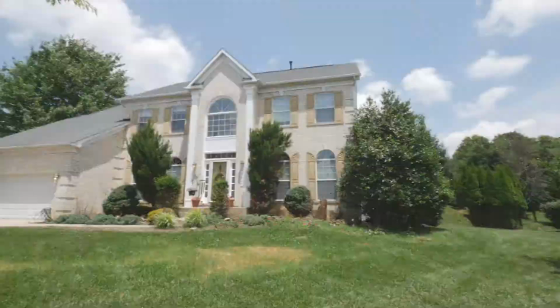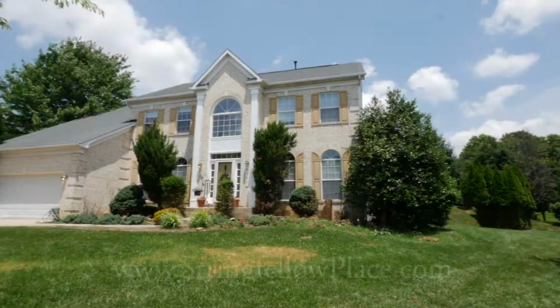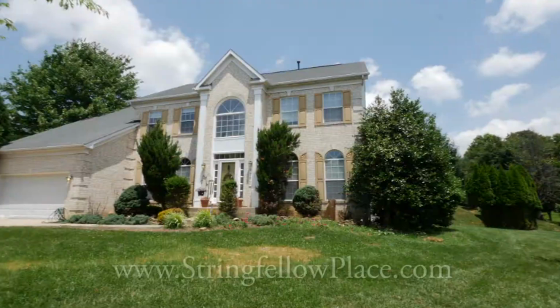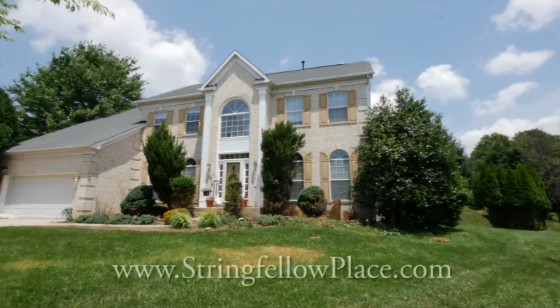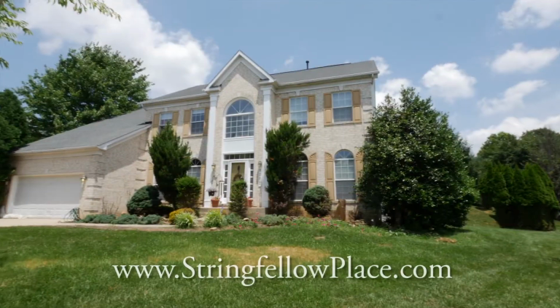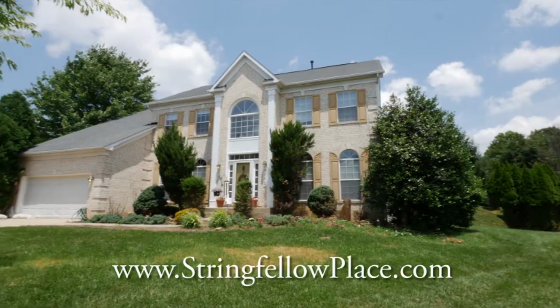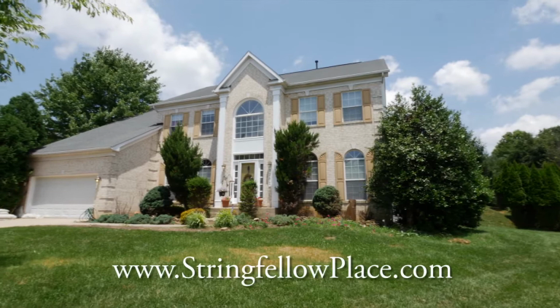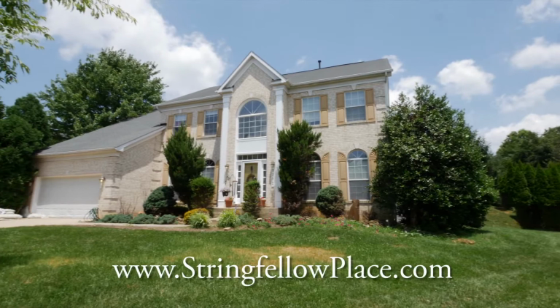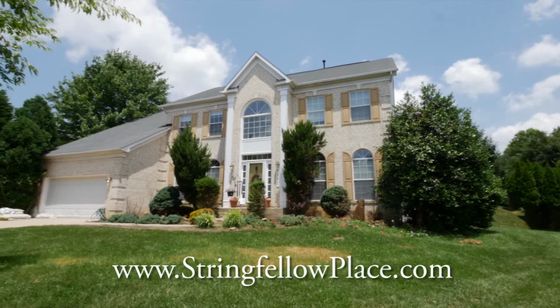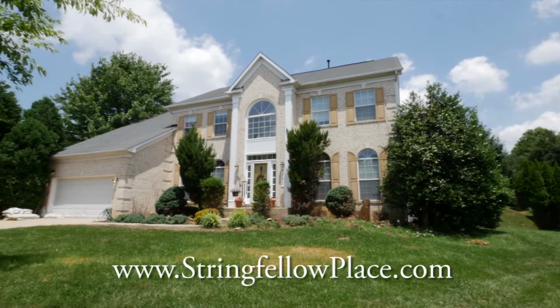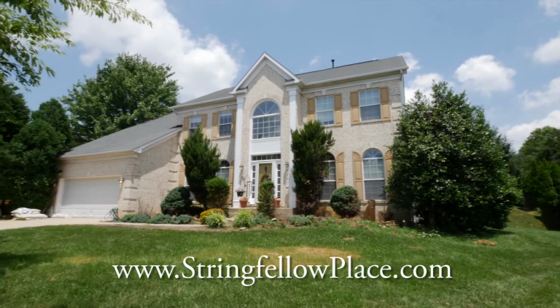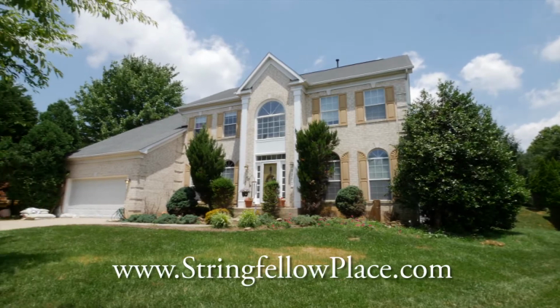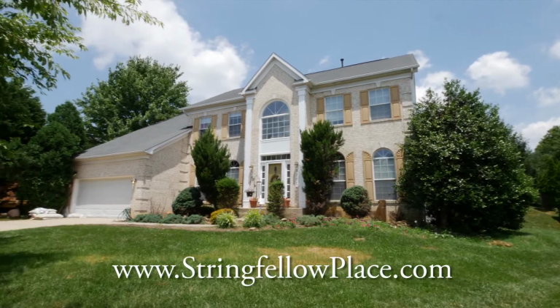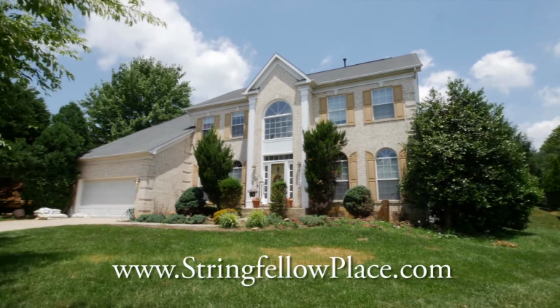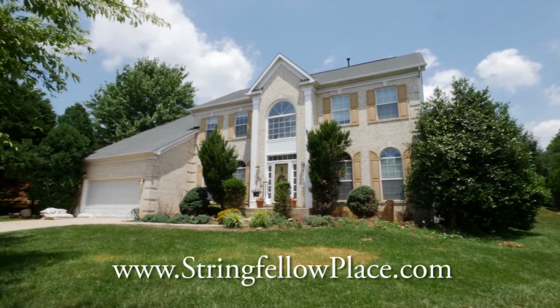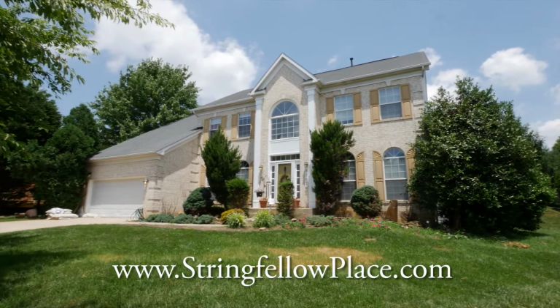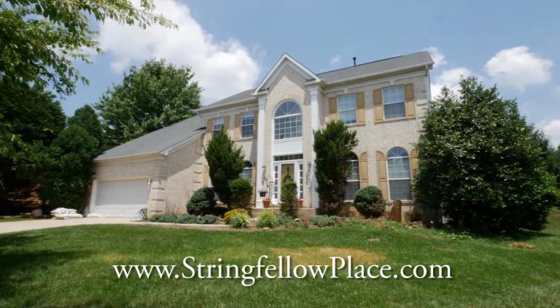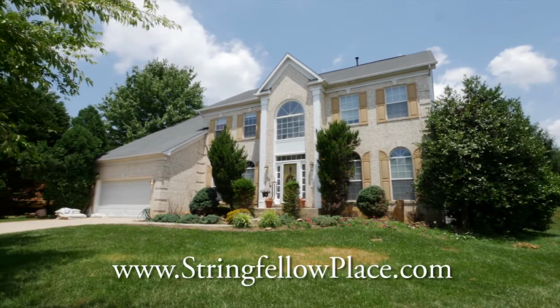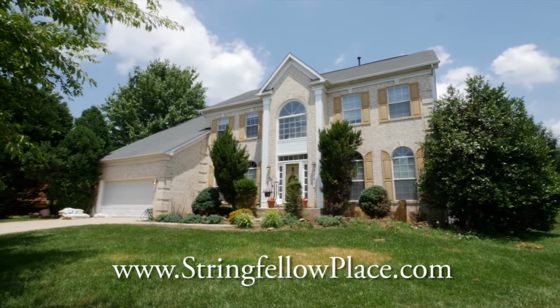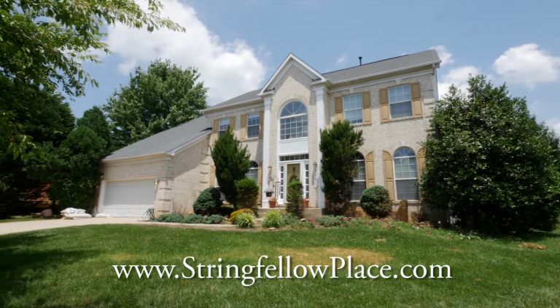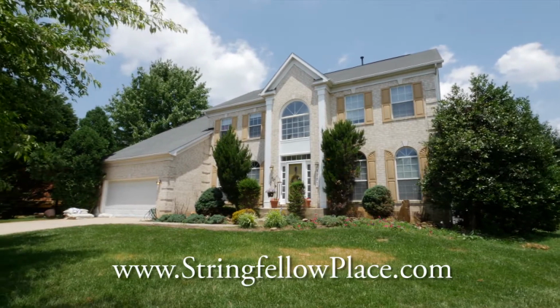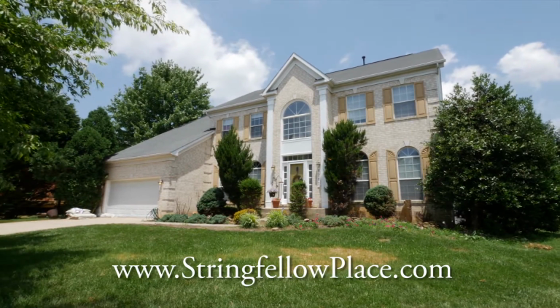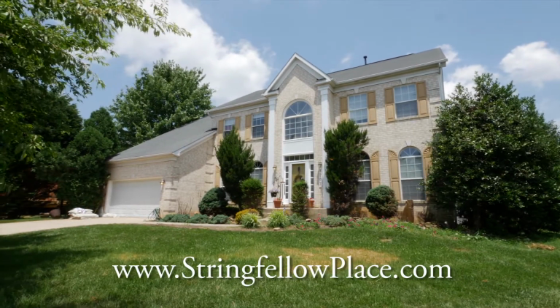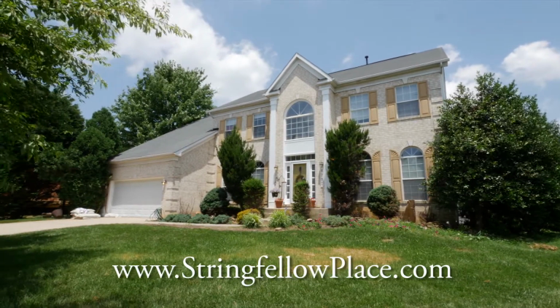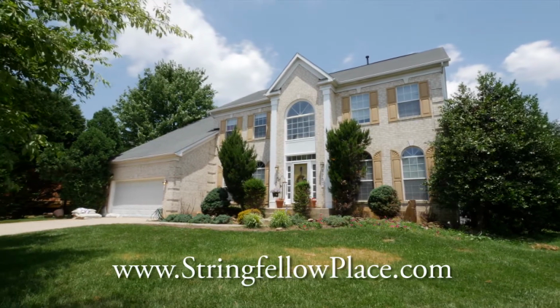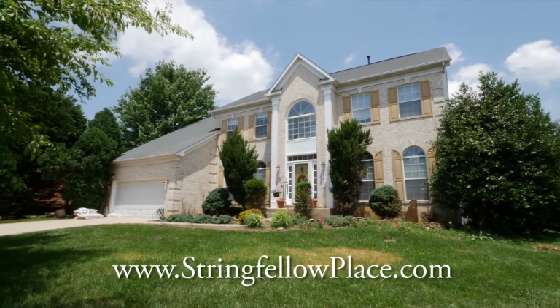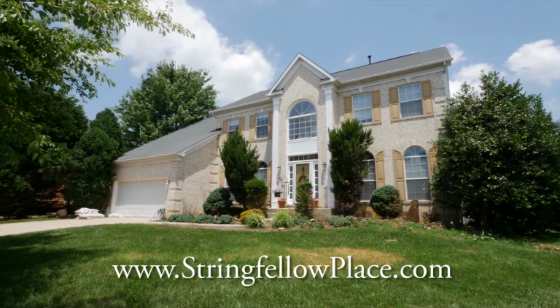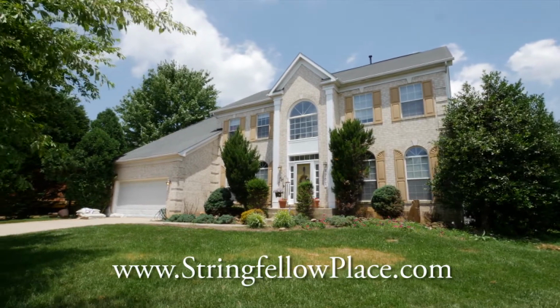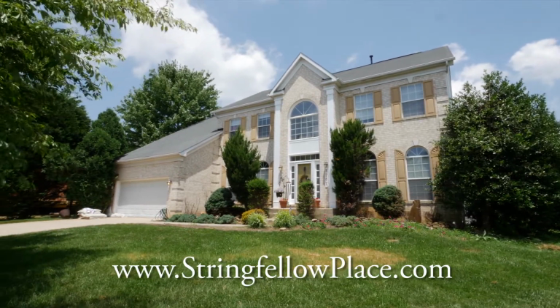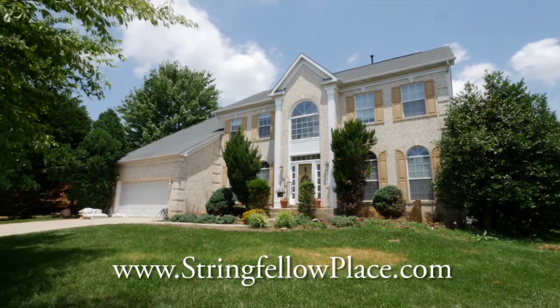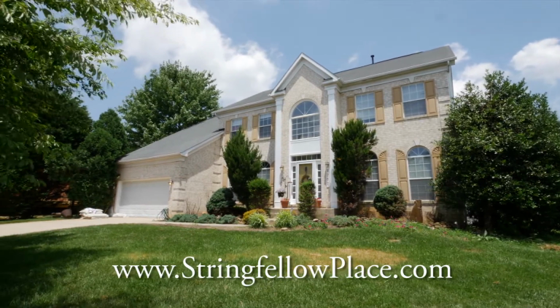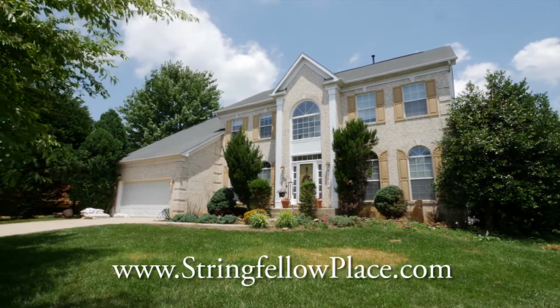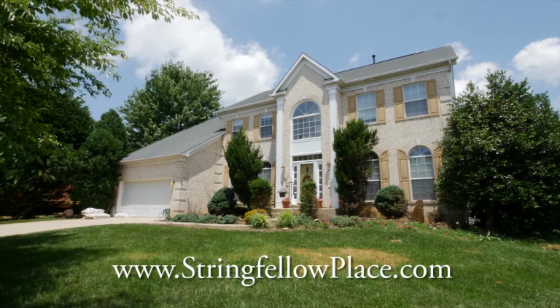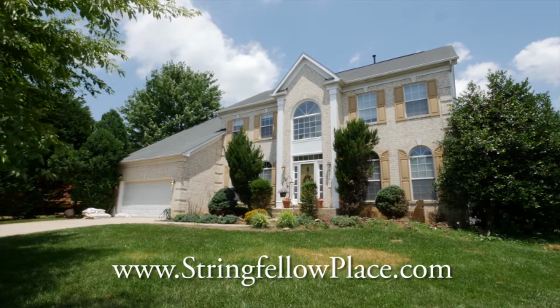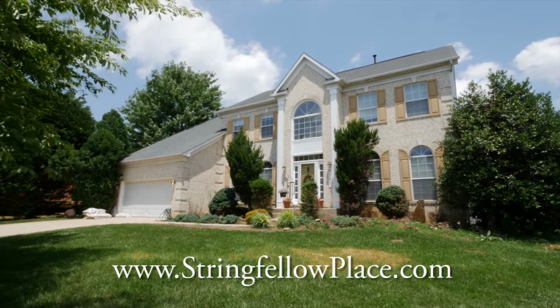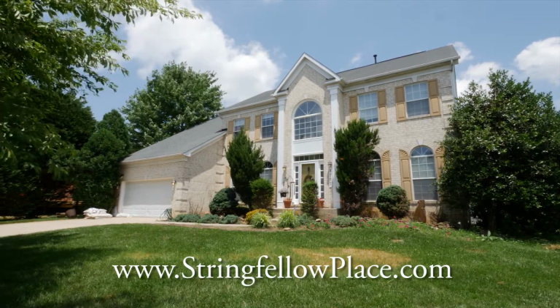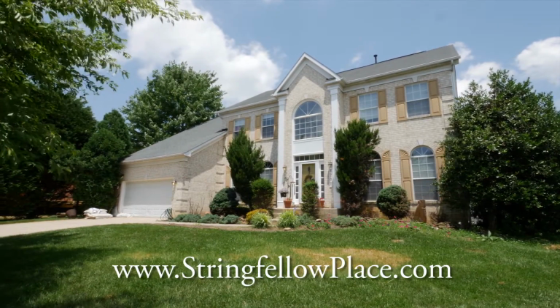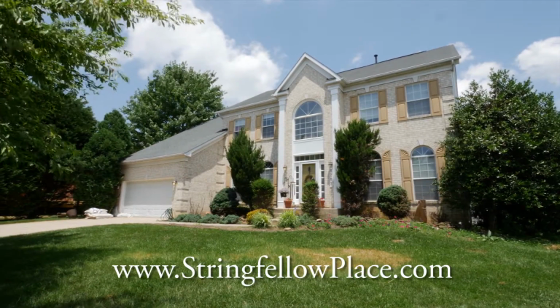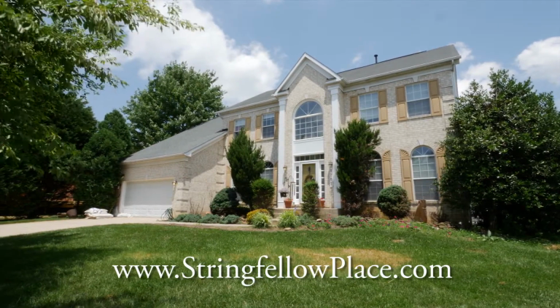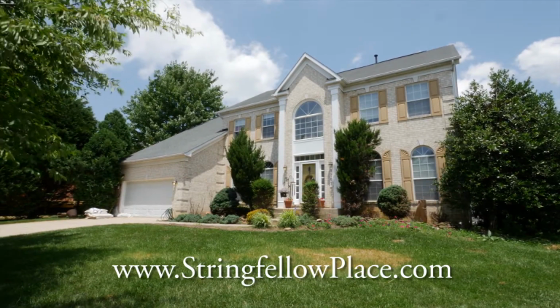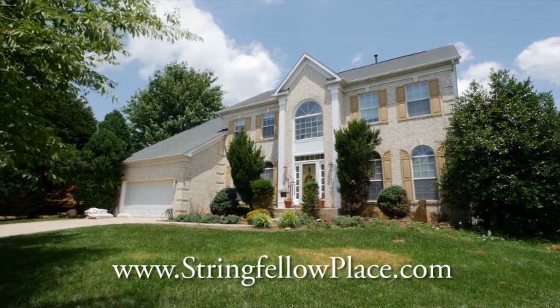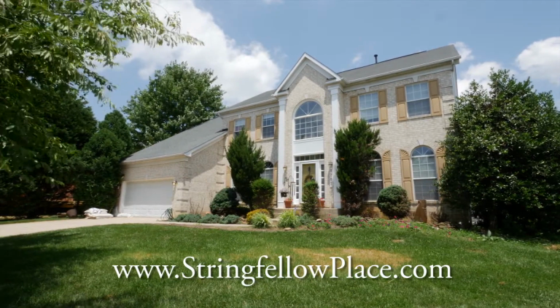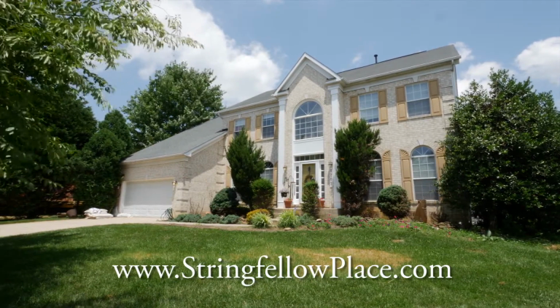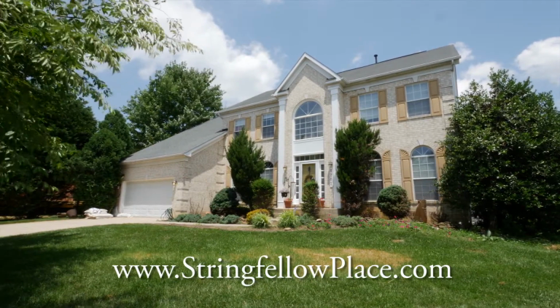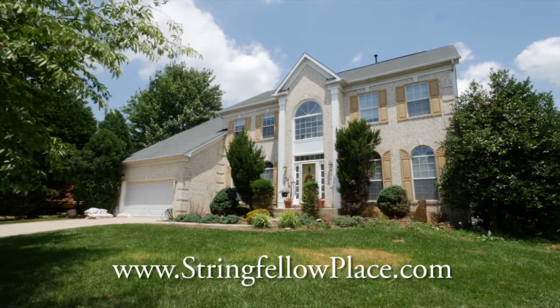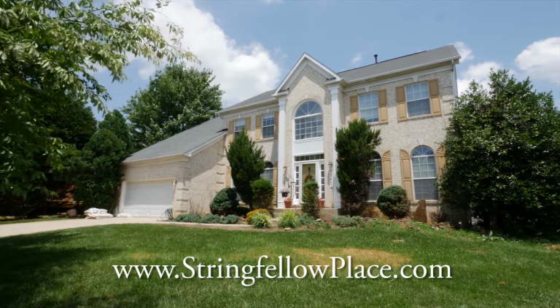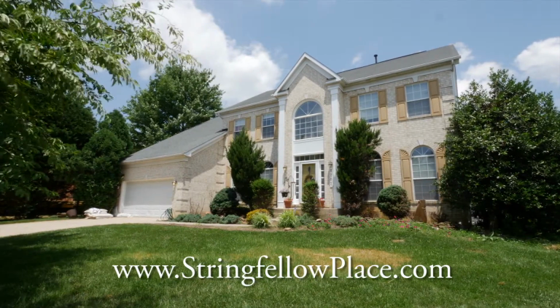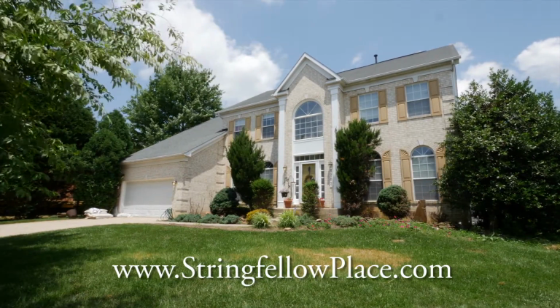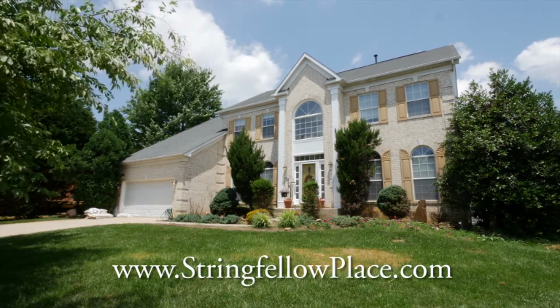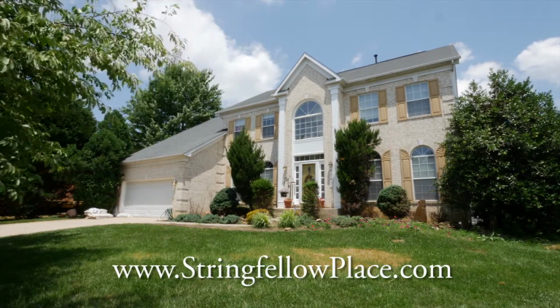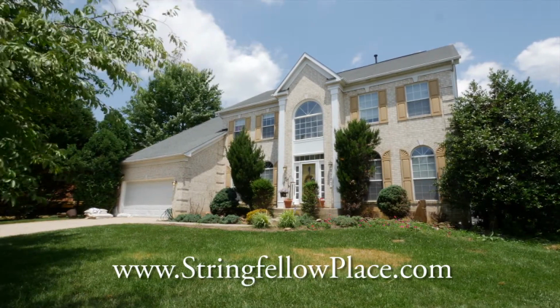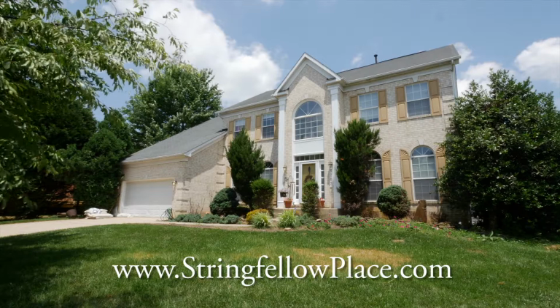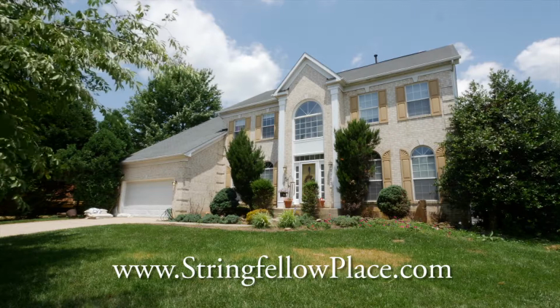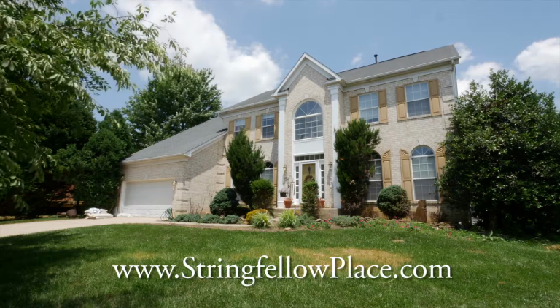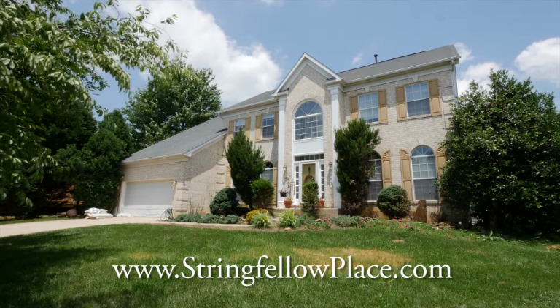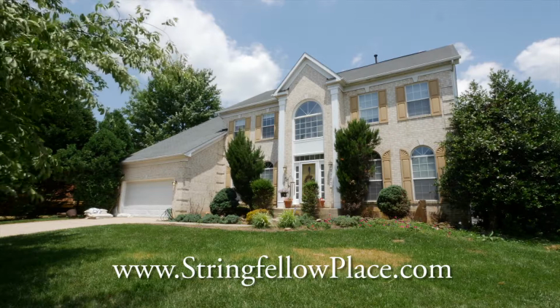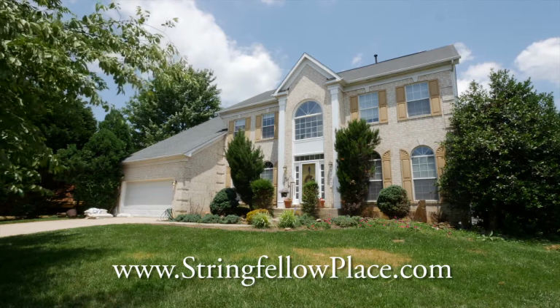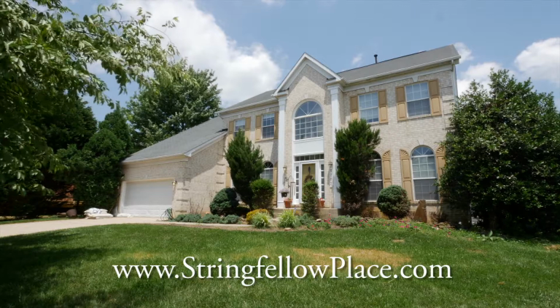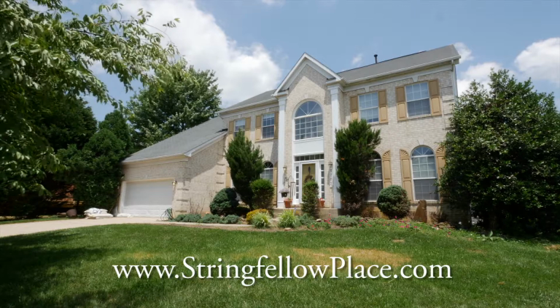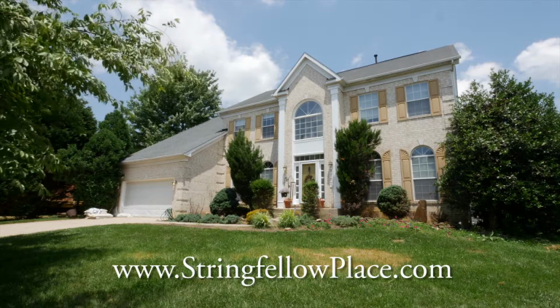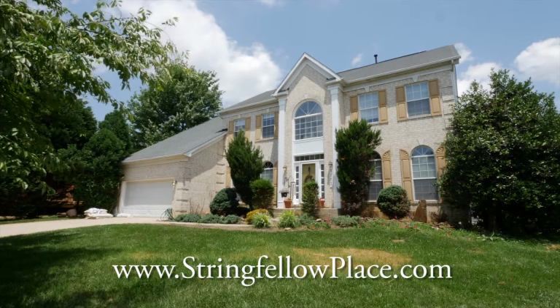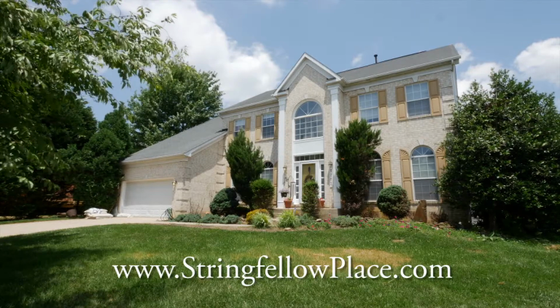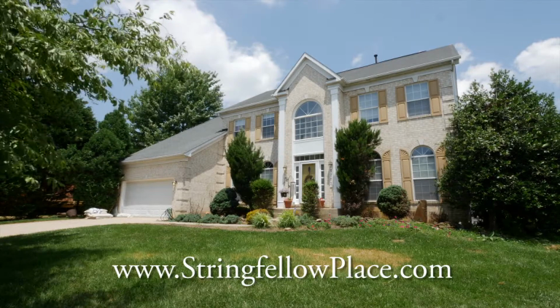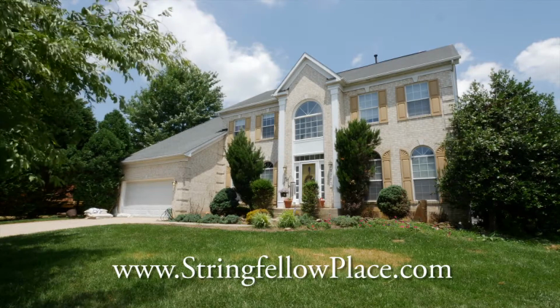This home sits on a private lot in a neighborhood with tons of amenities. It's a great place to call home. Contact us today to schedule a private showing.